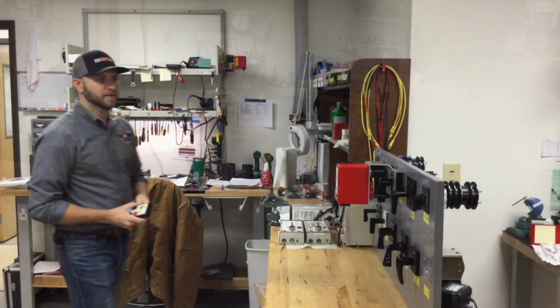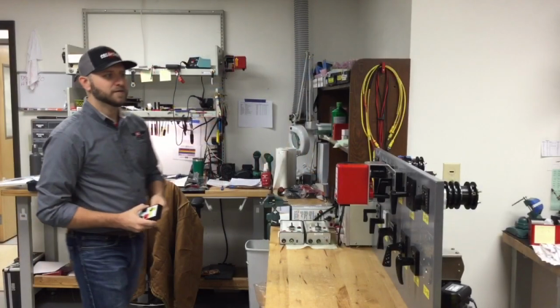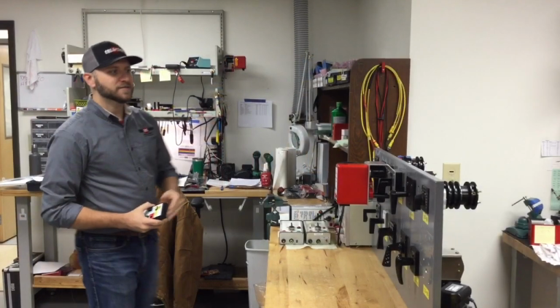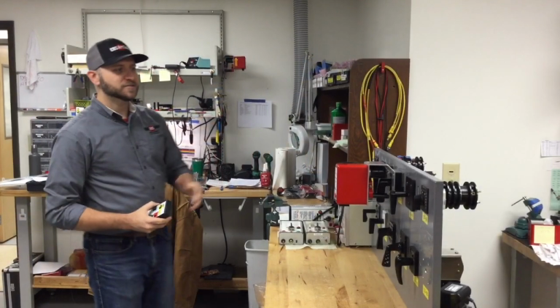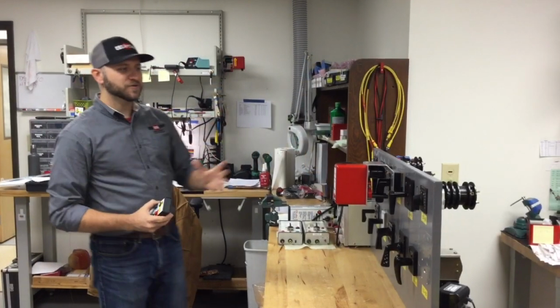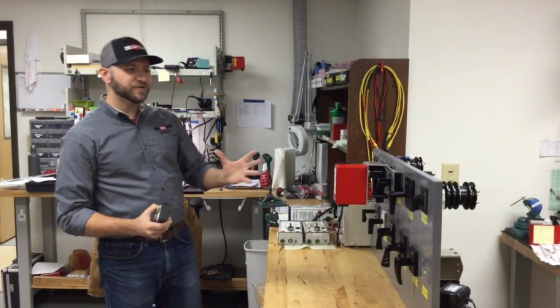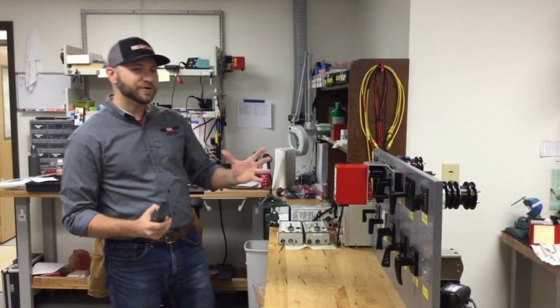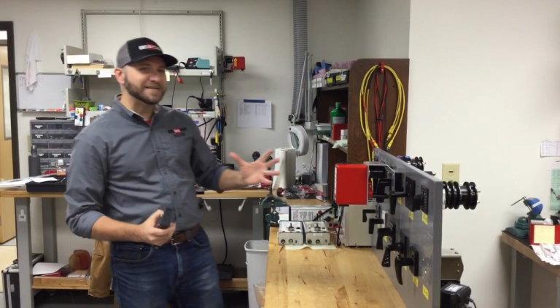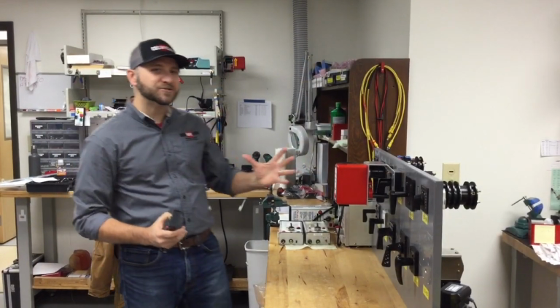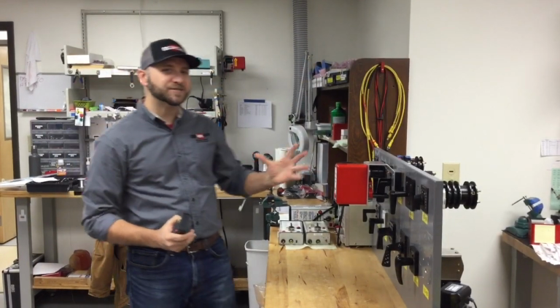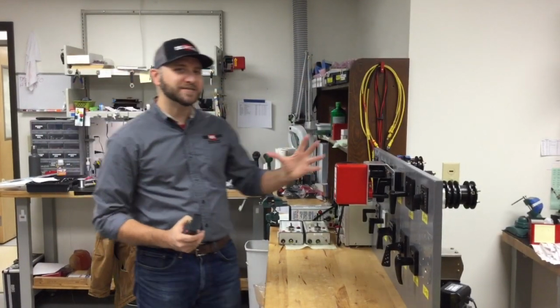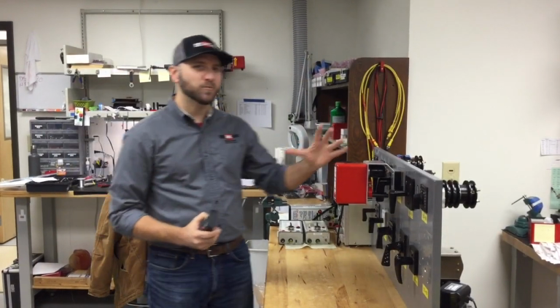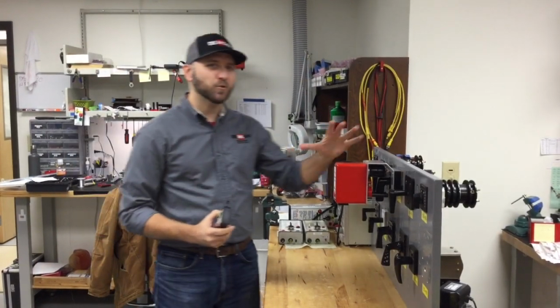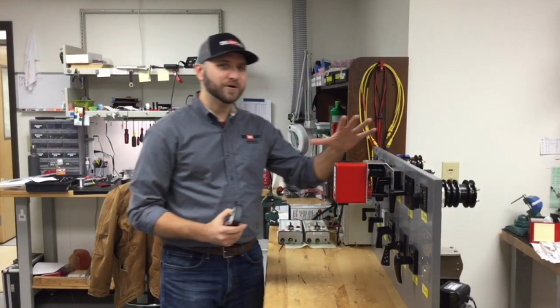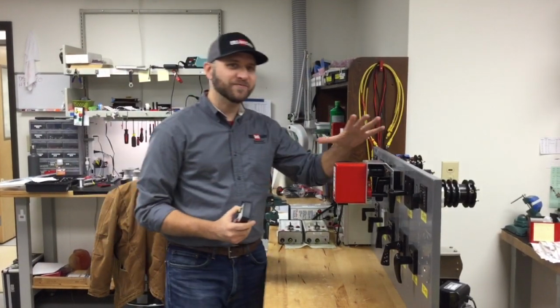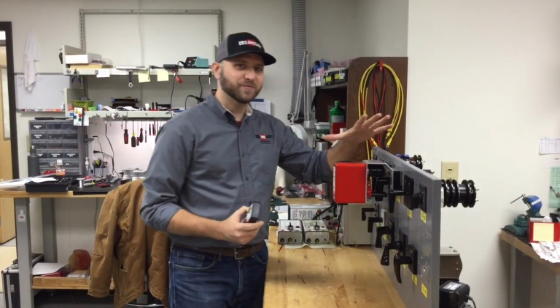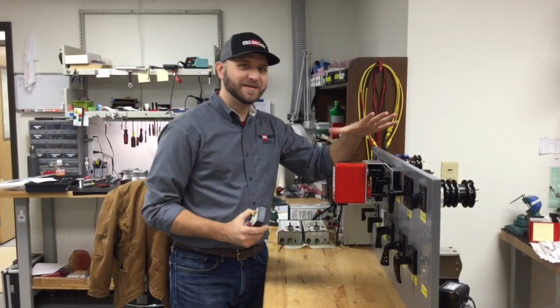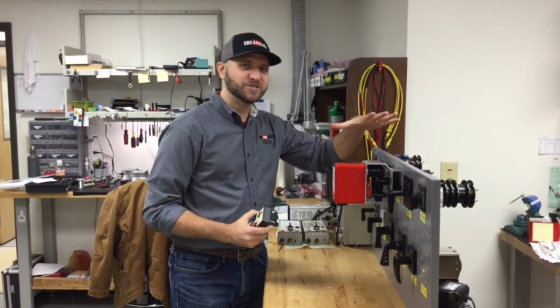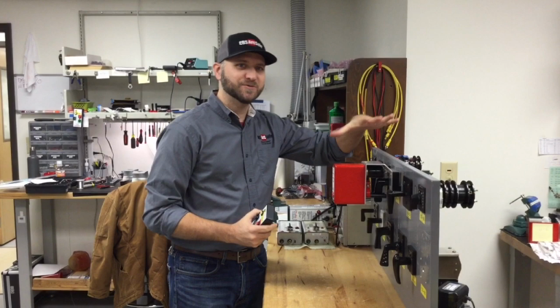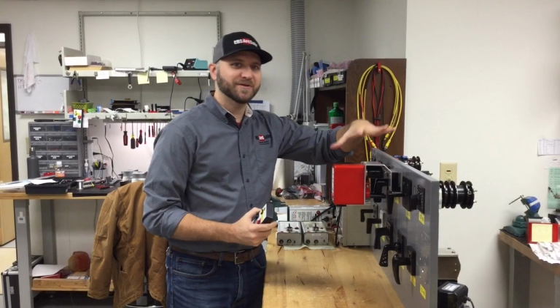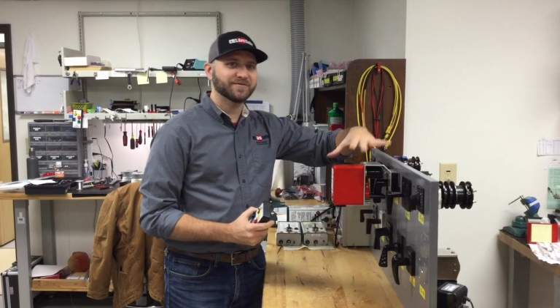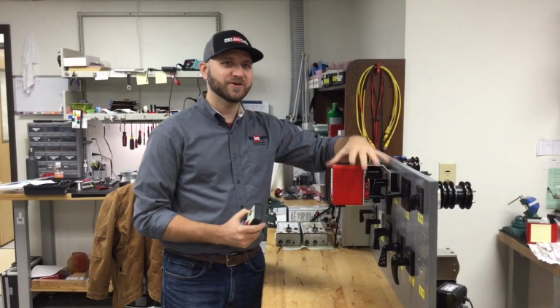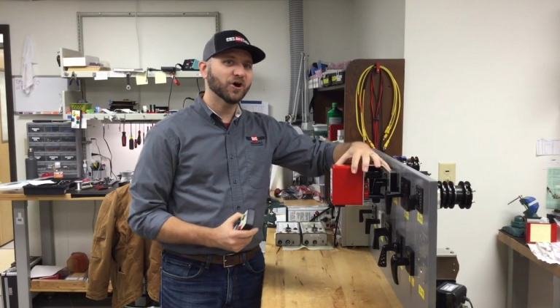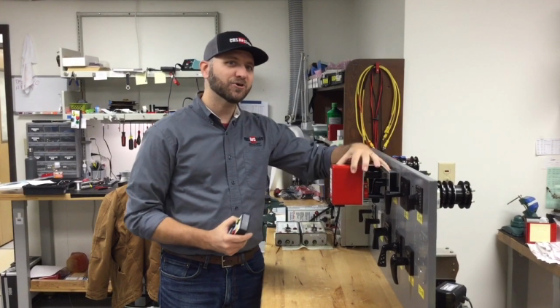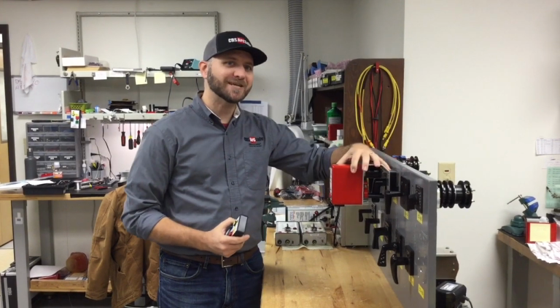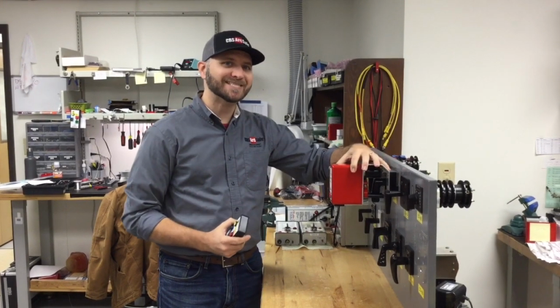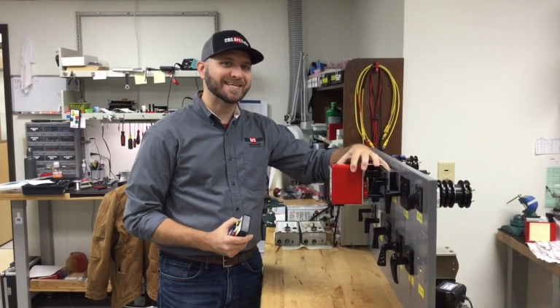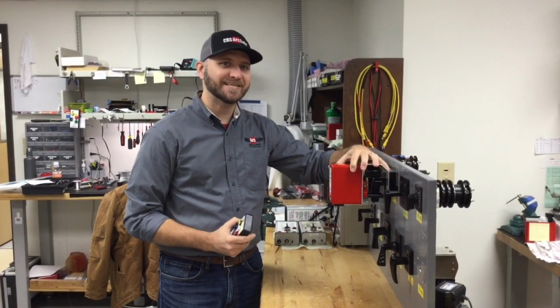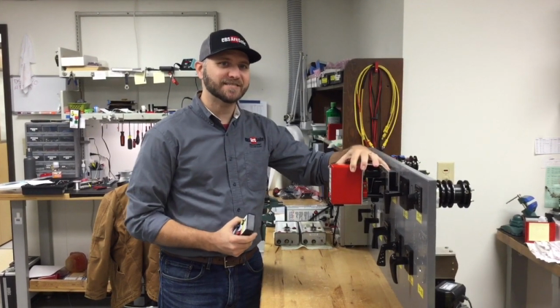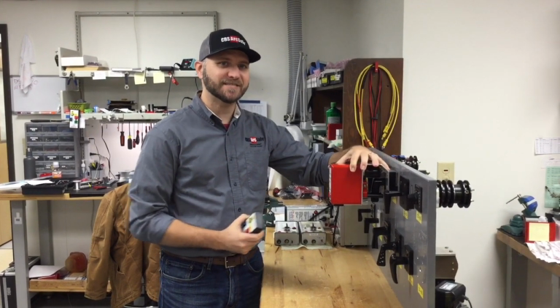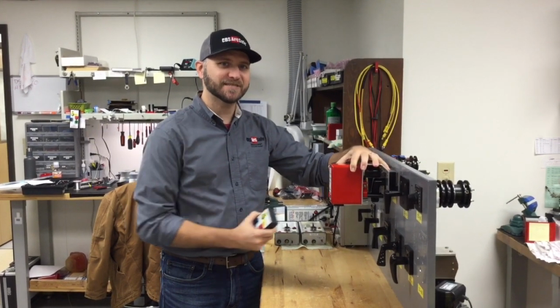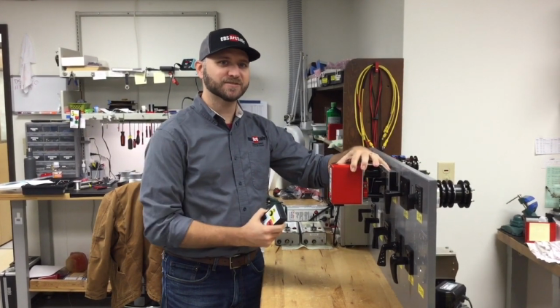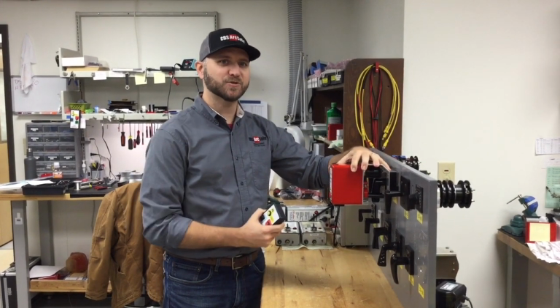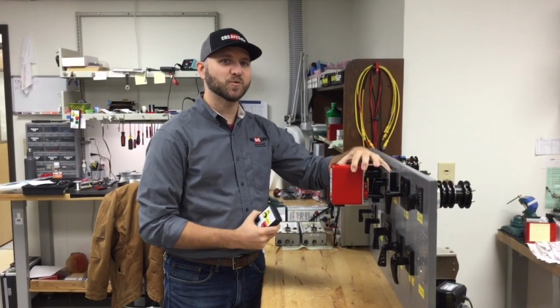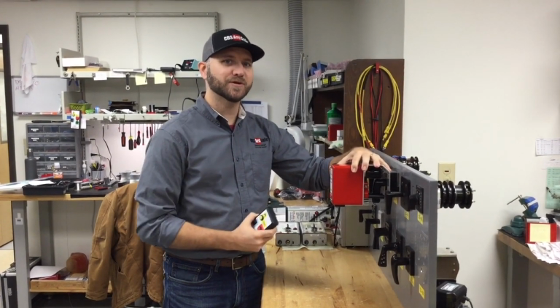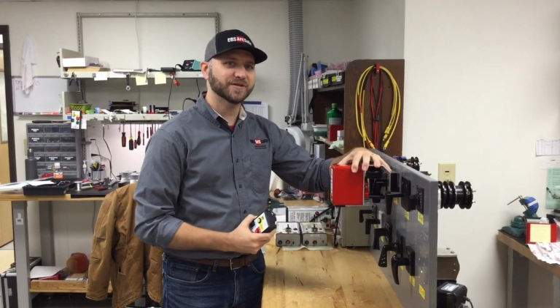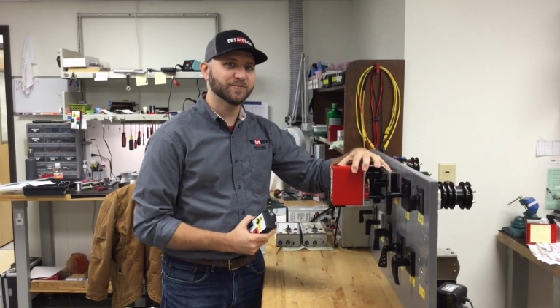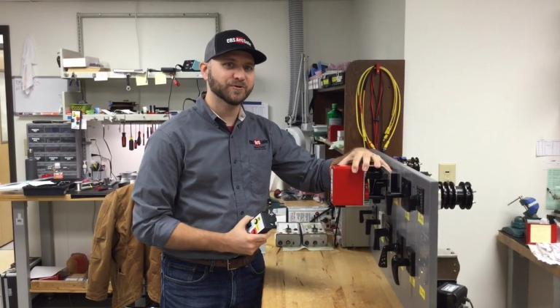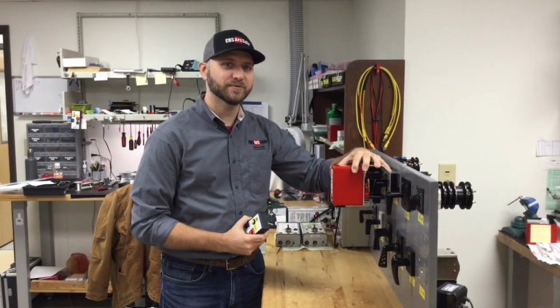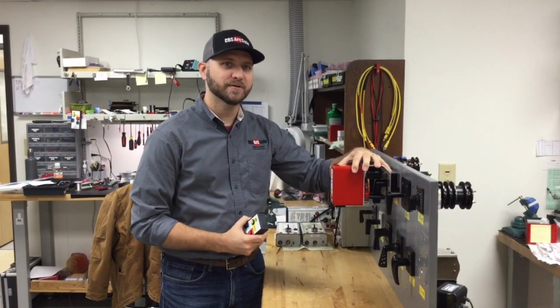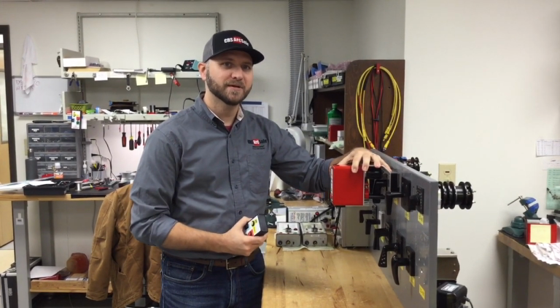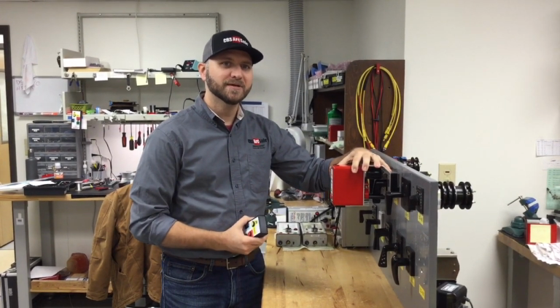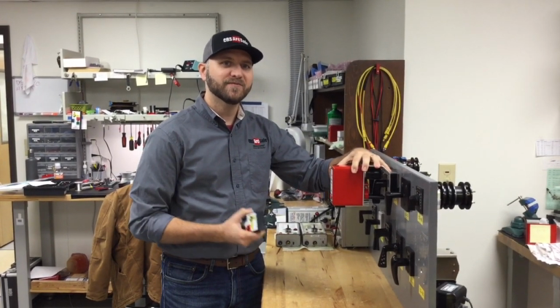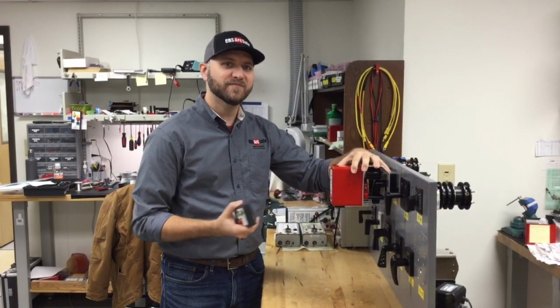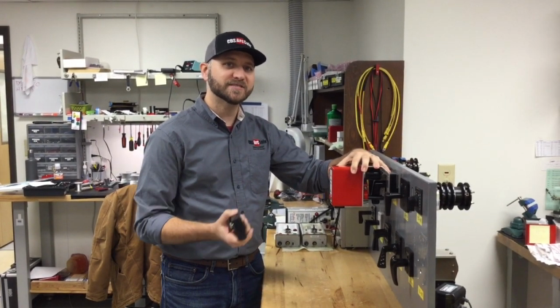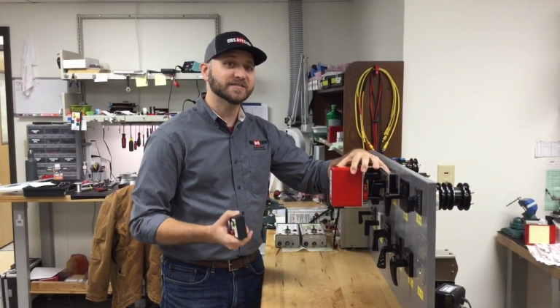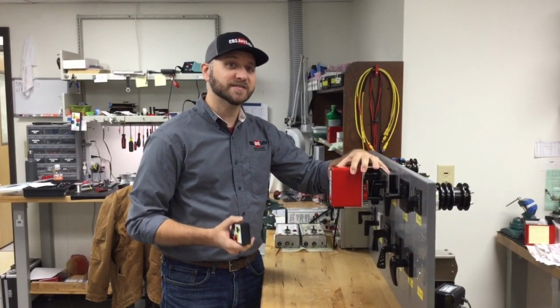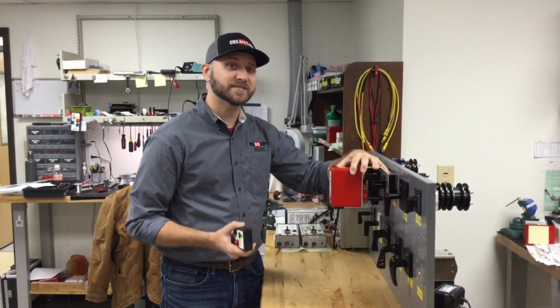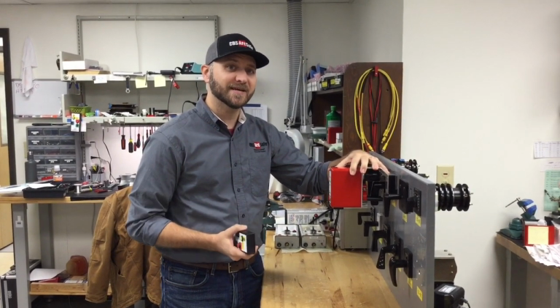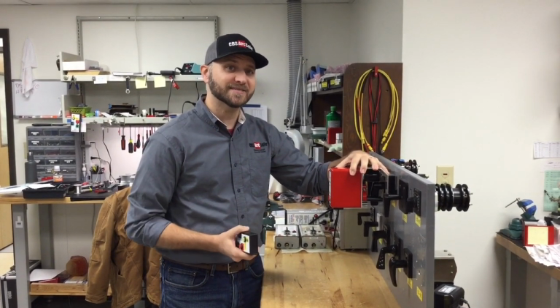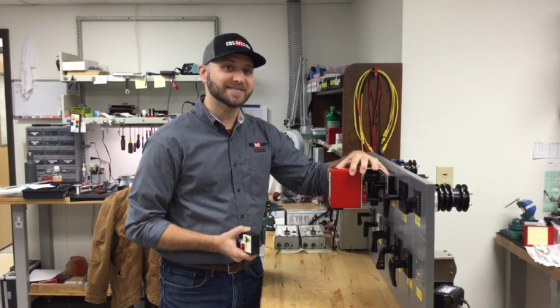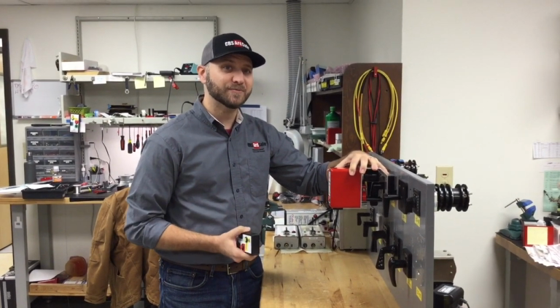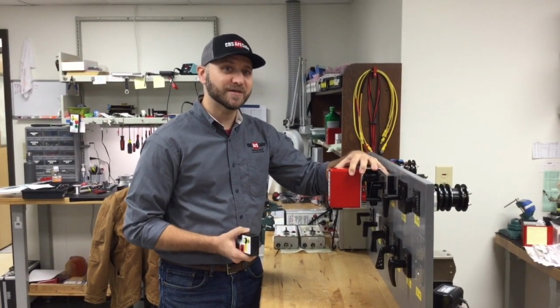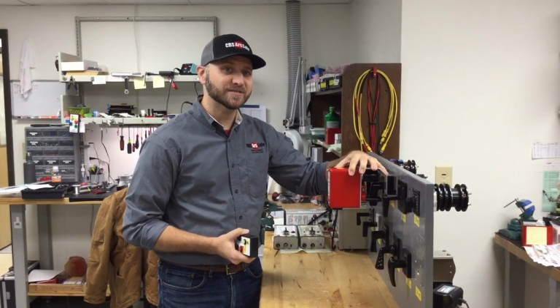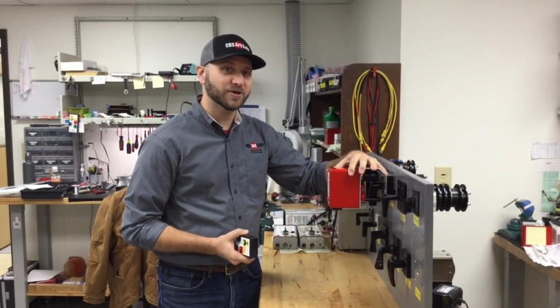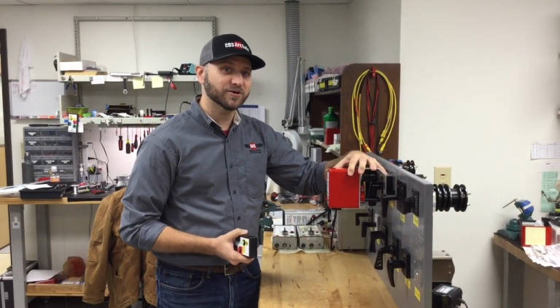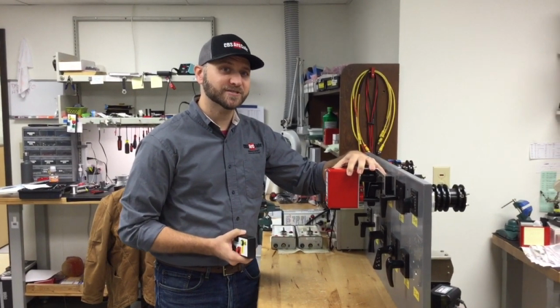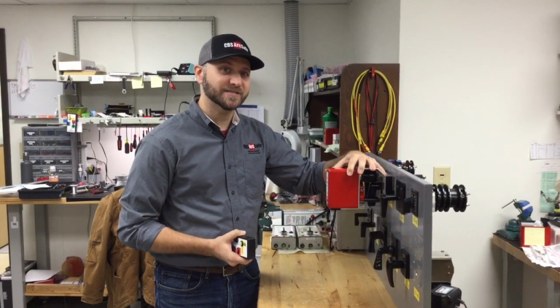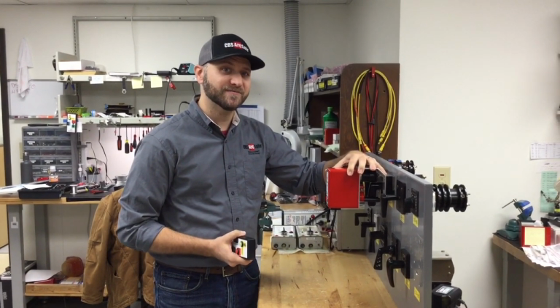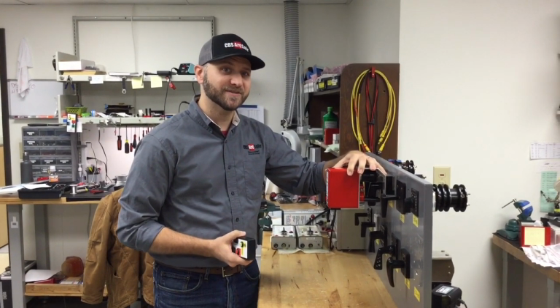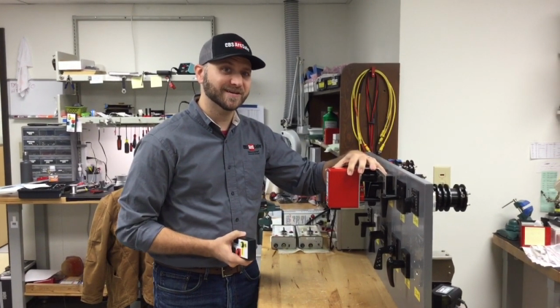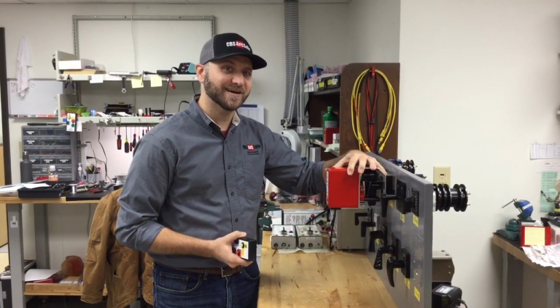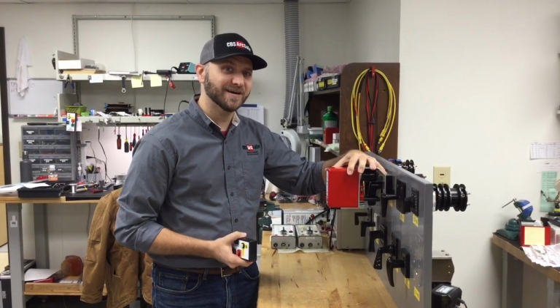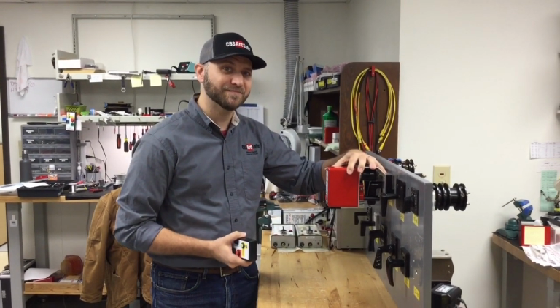If you're interested in more information about the RSK CS01W, visit us at cbsarcsafe.com.